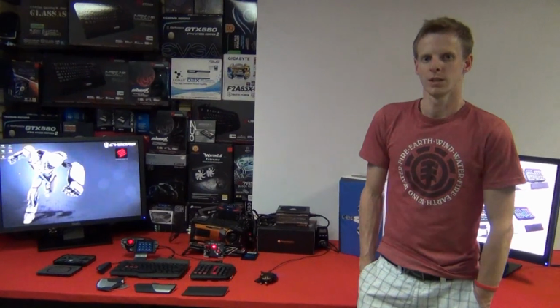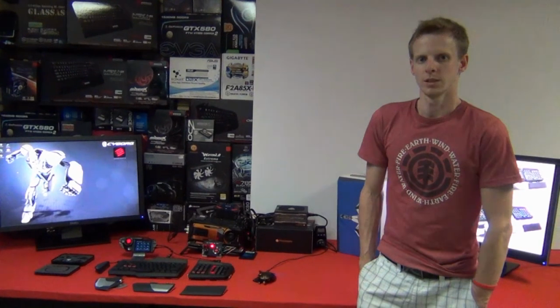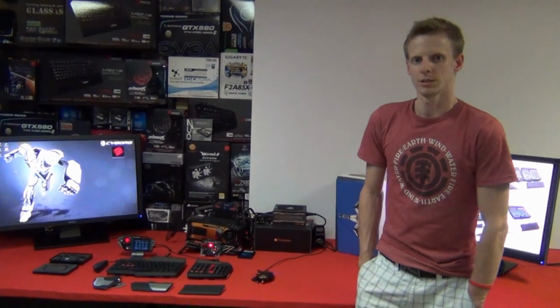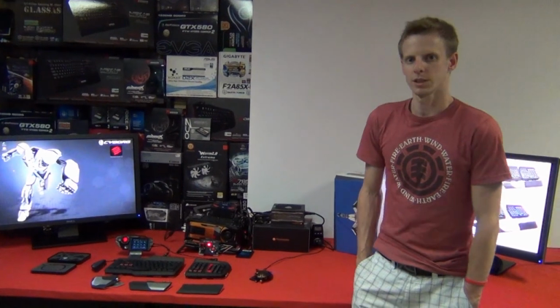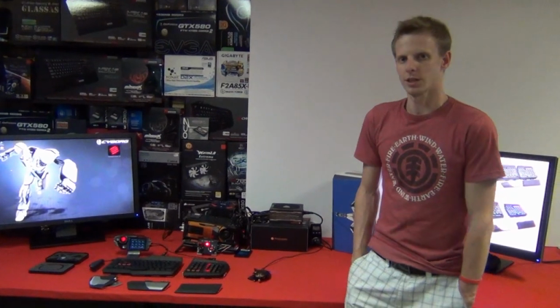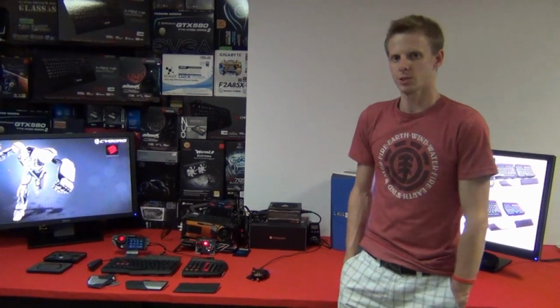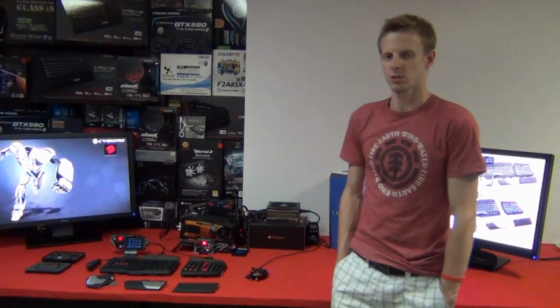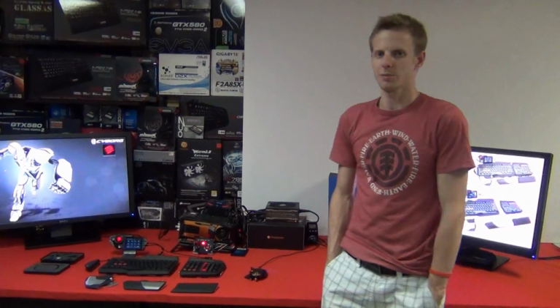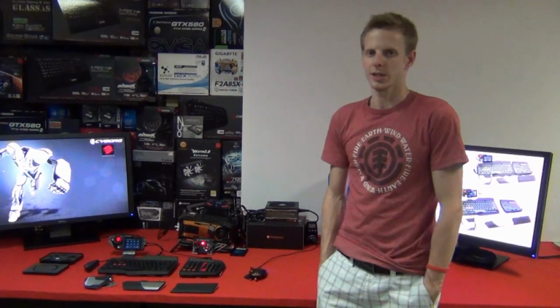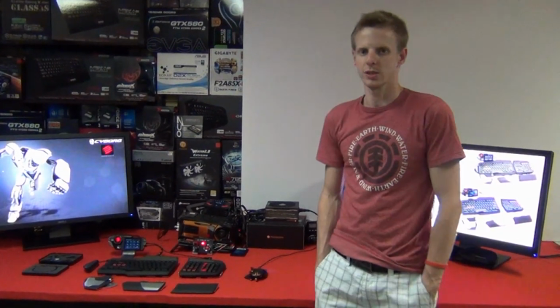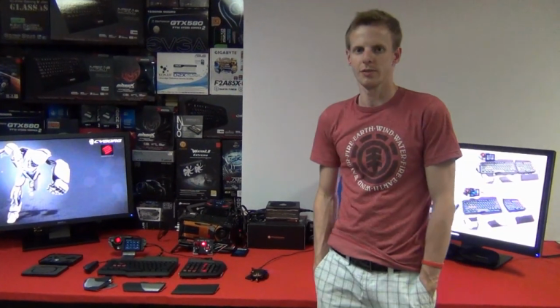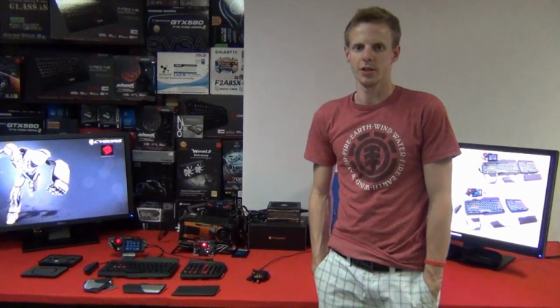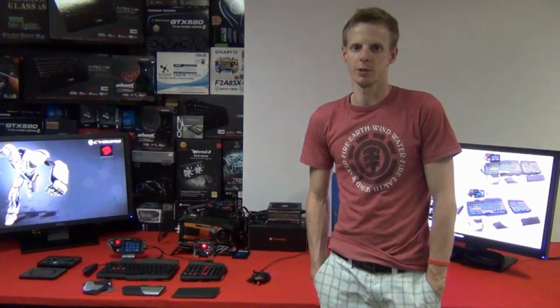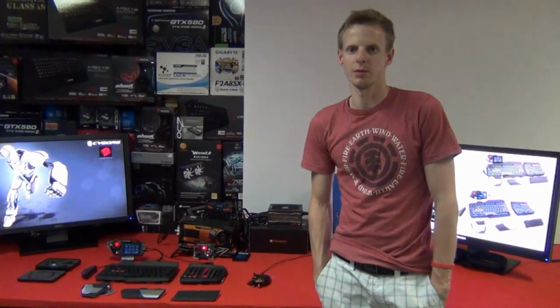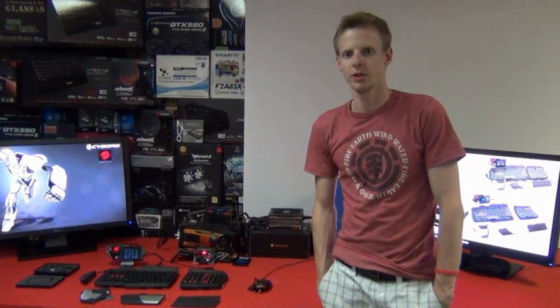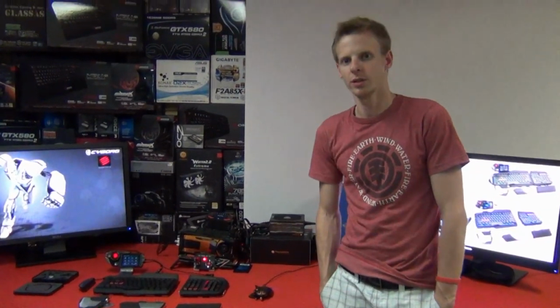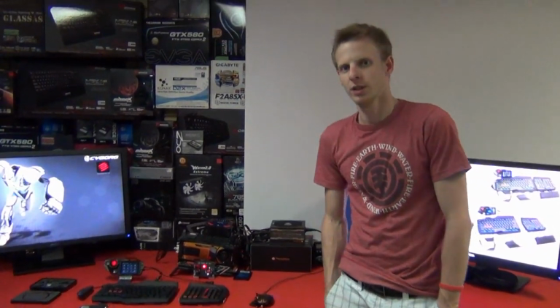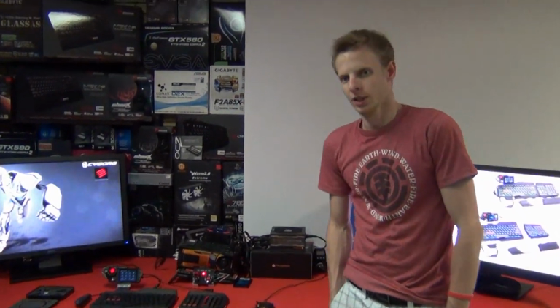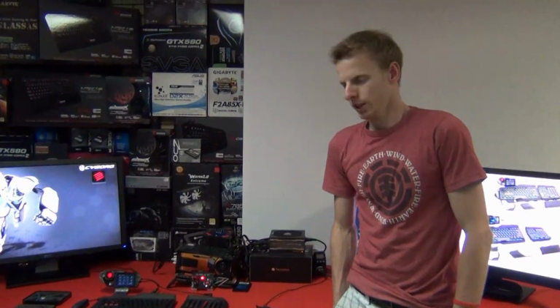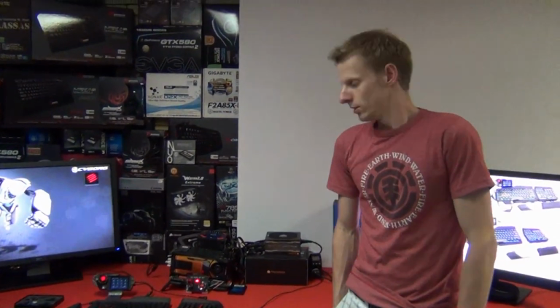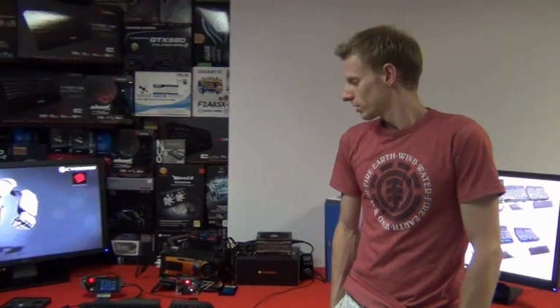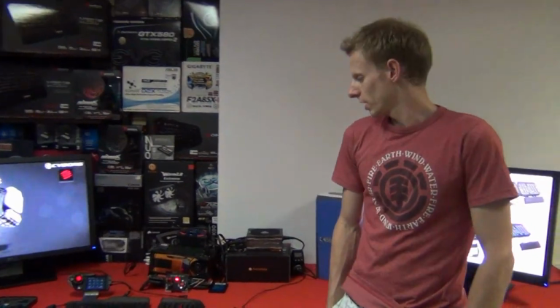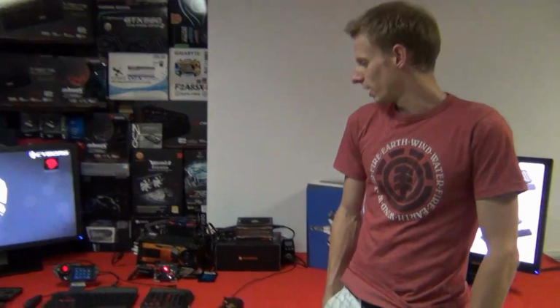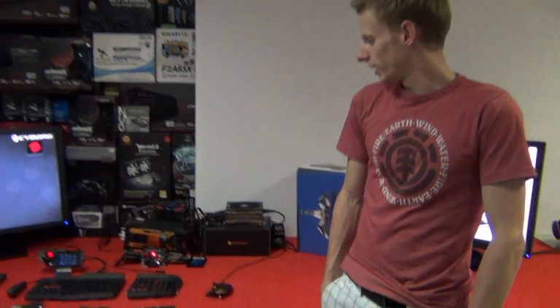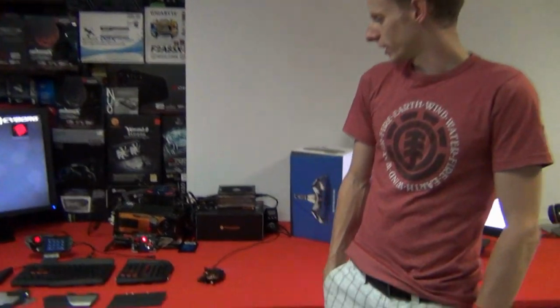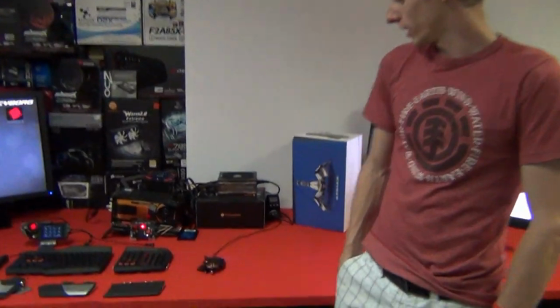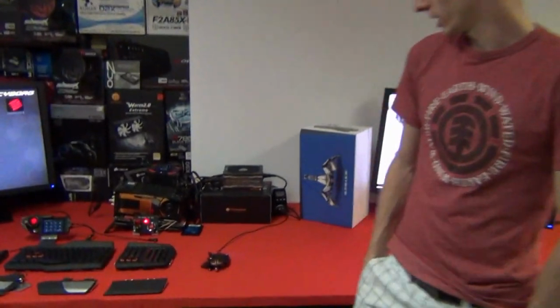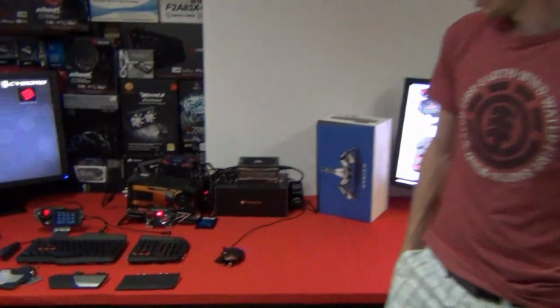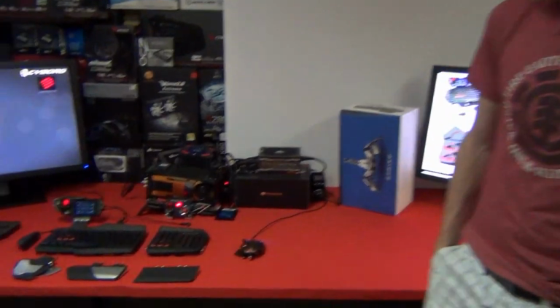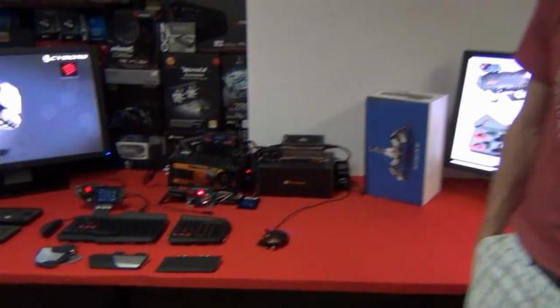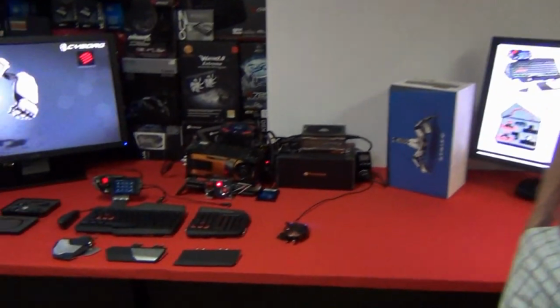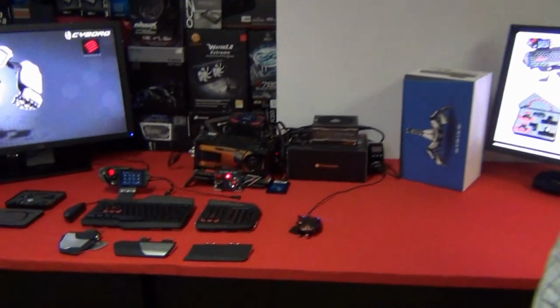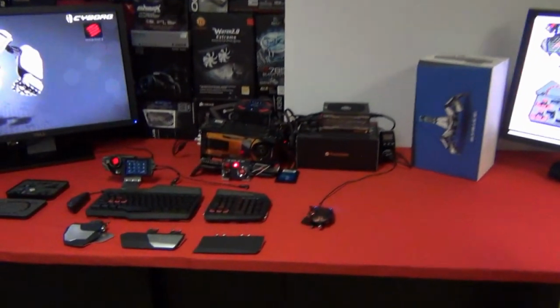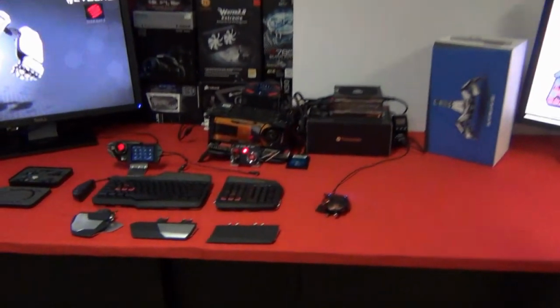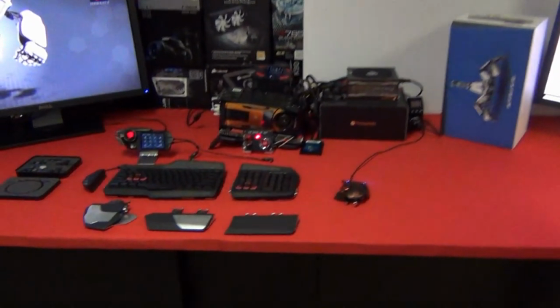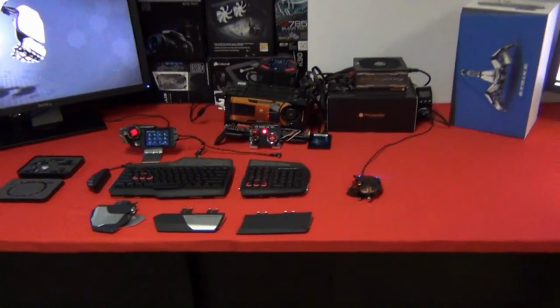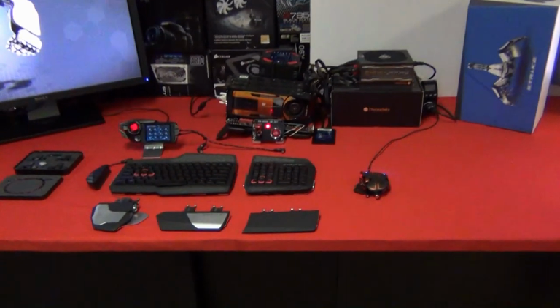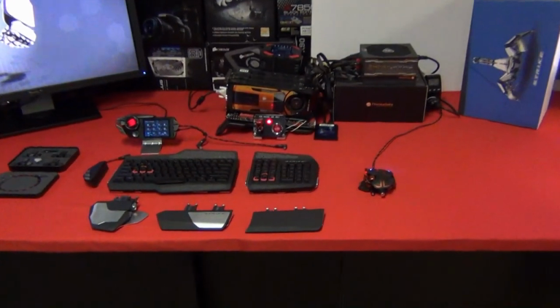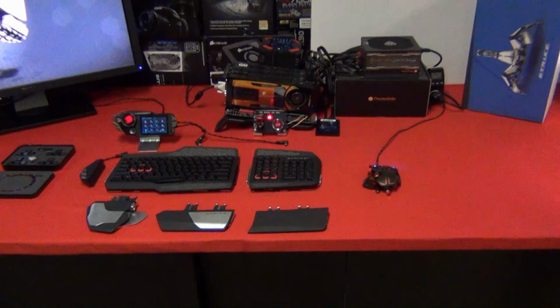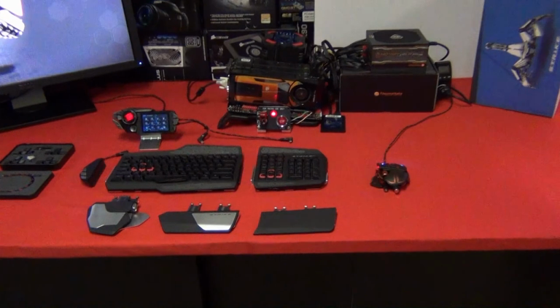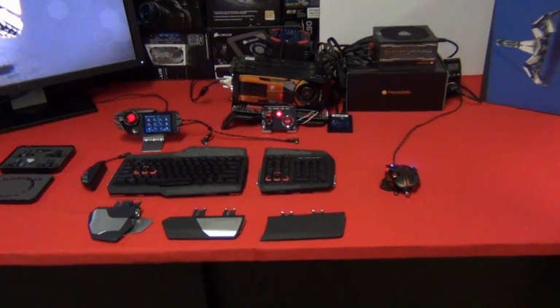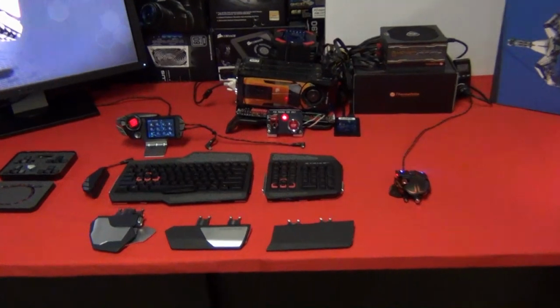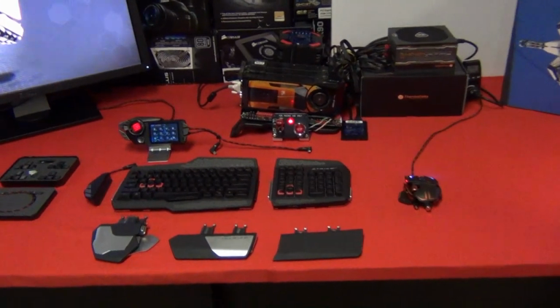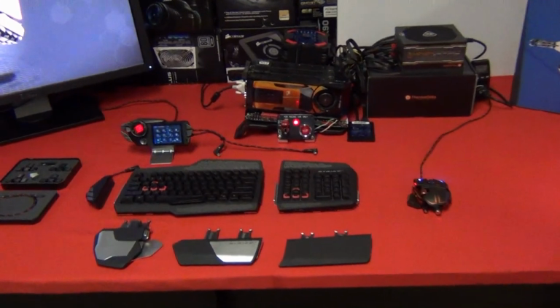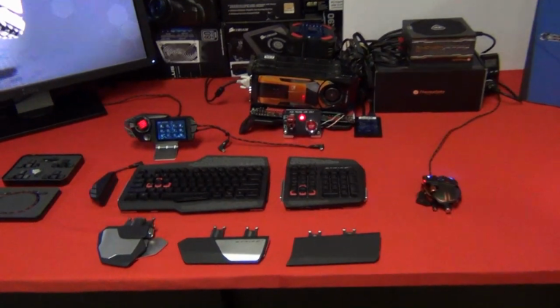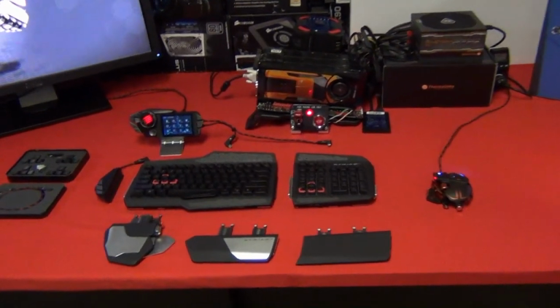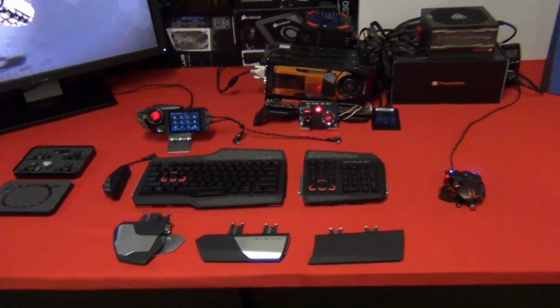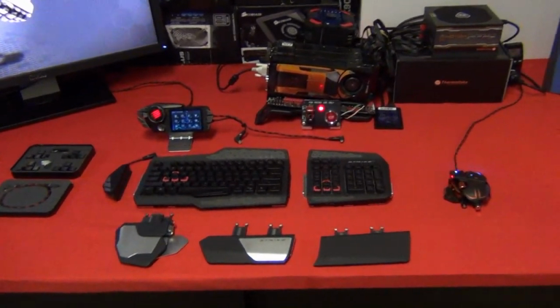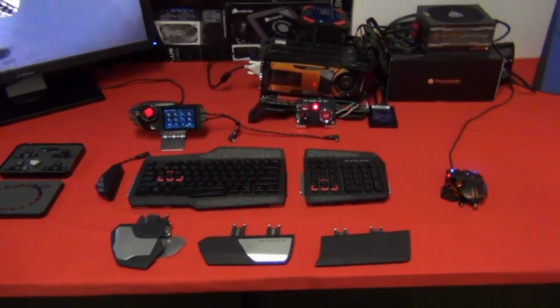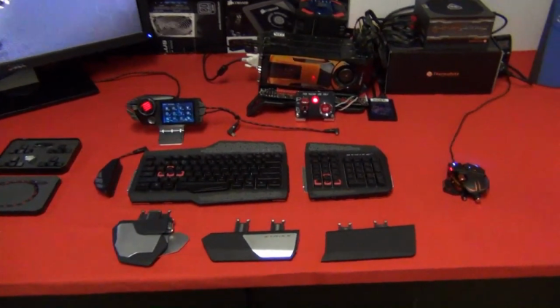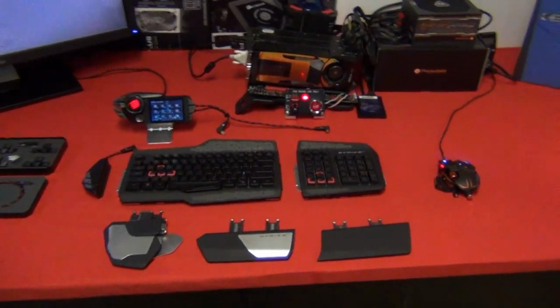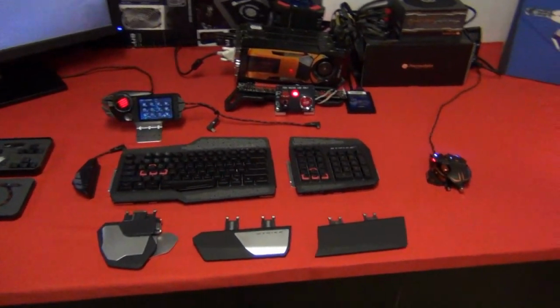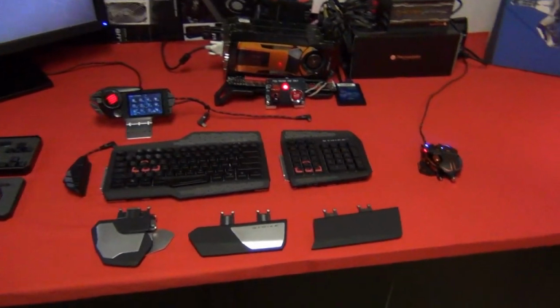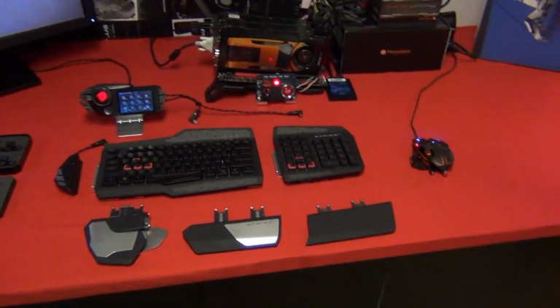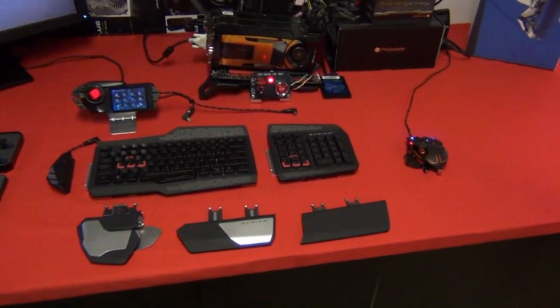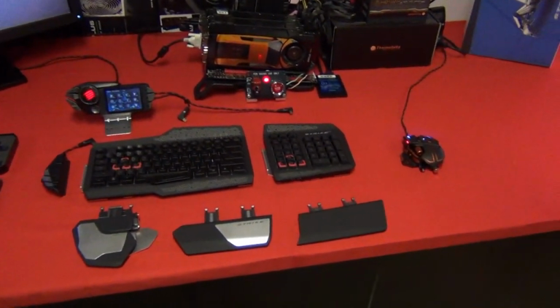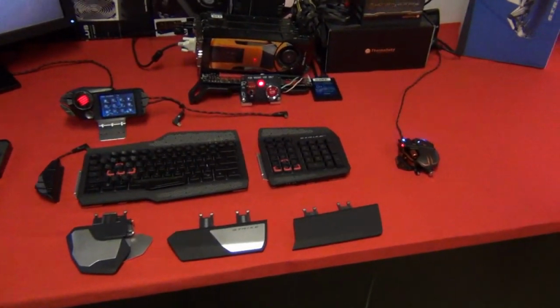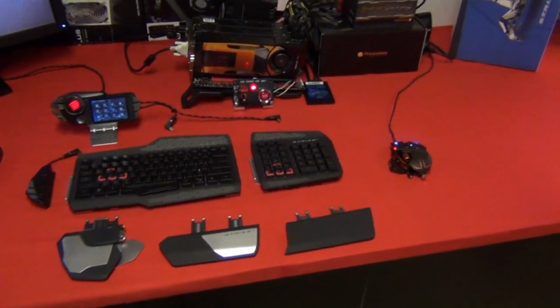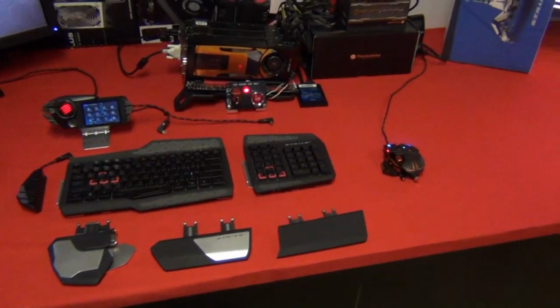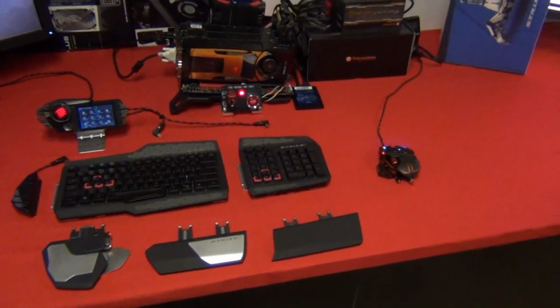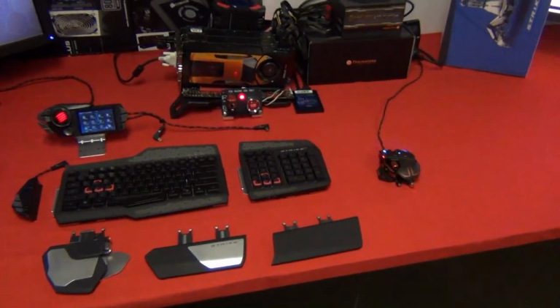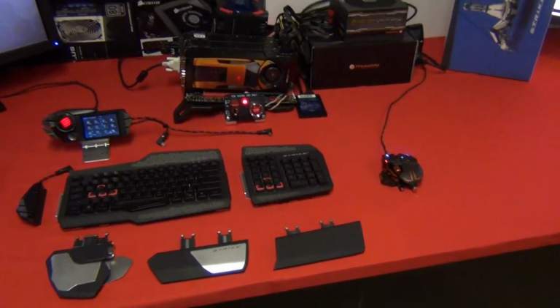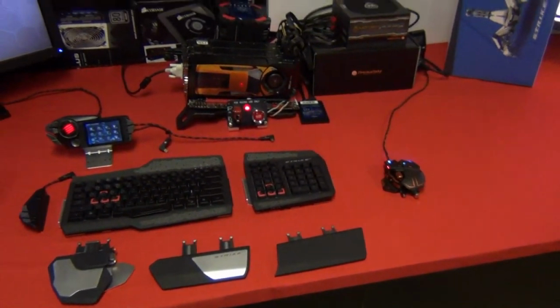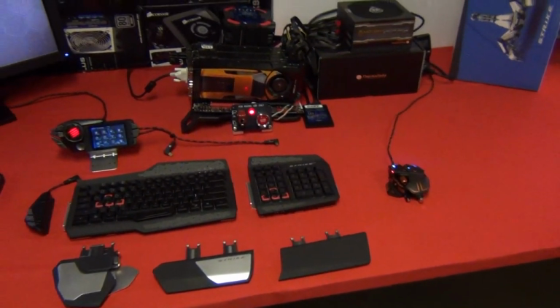Hi guys, welcome back to the video review. Today we've got this keyboard that we'll be reviewing. It's a Cyborg Strike 7.